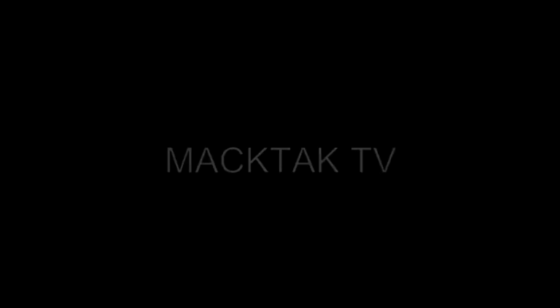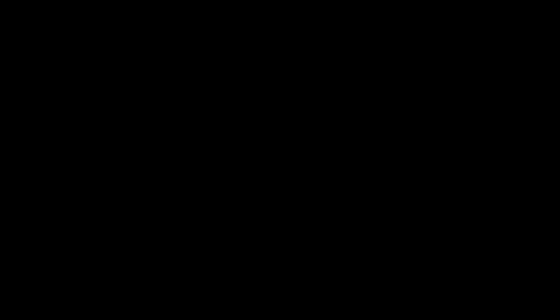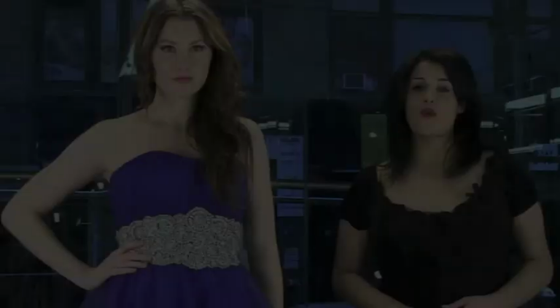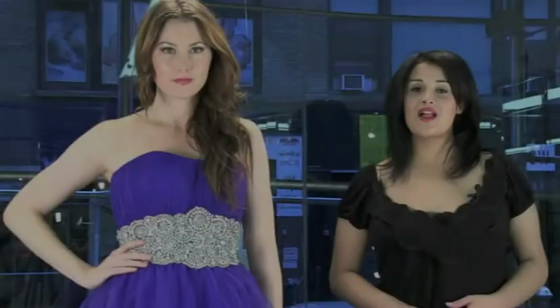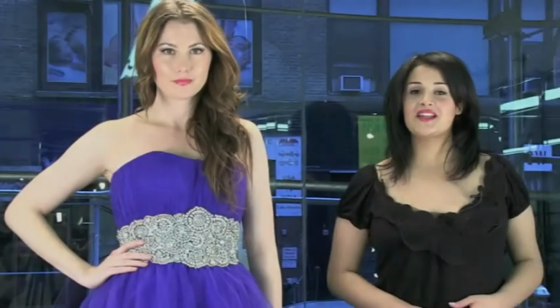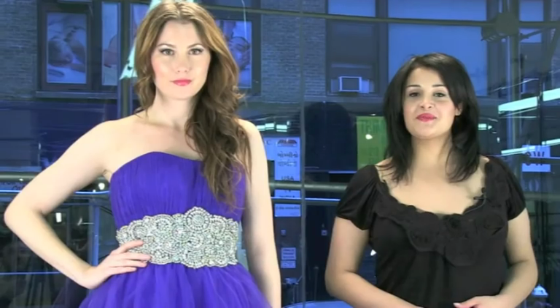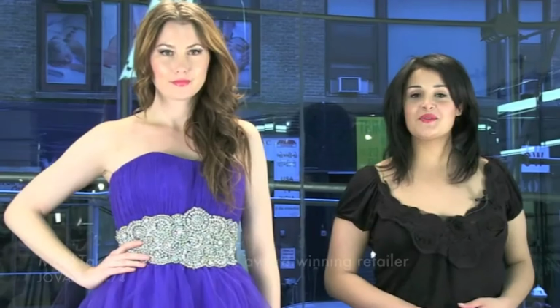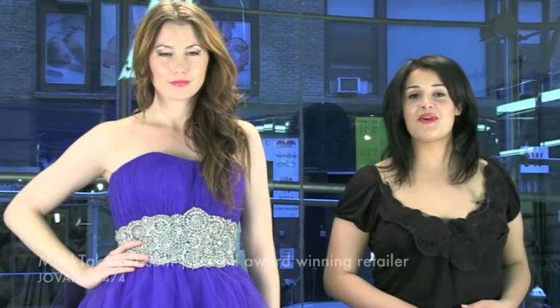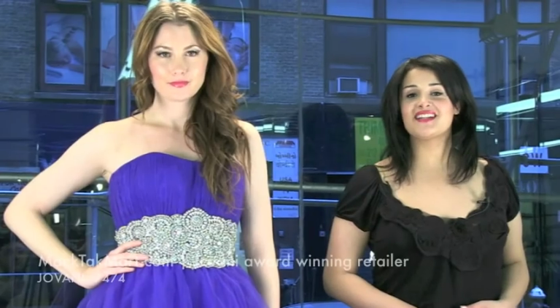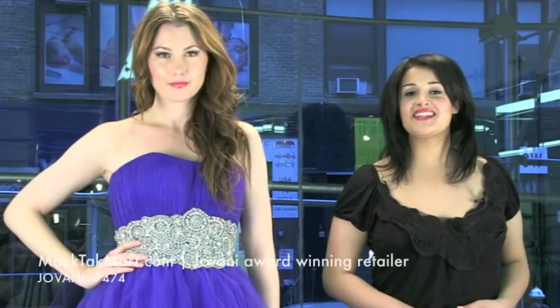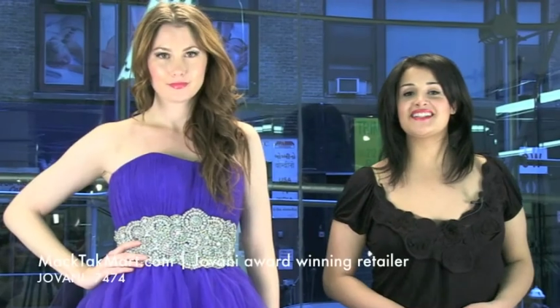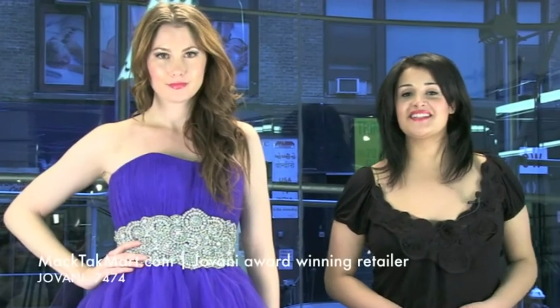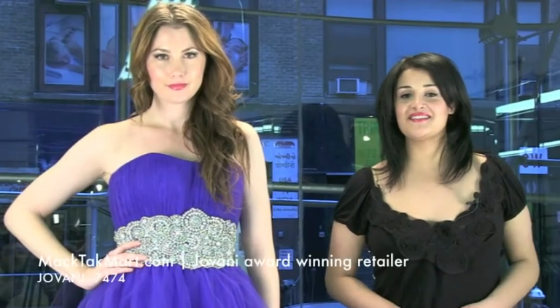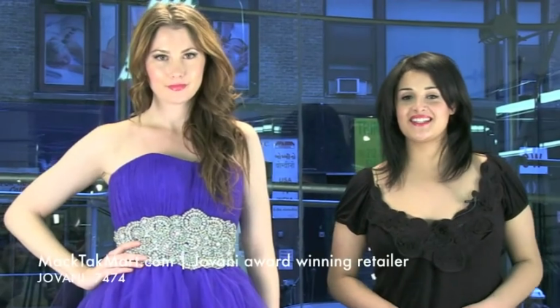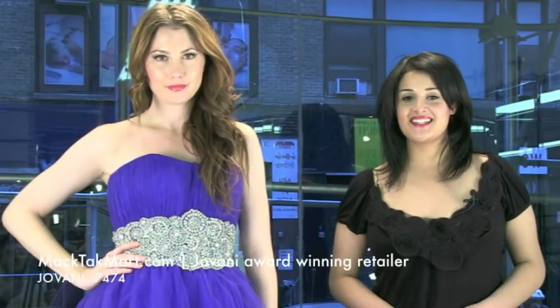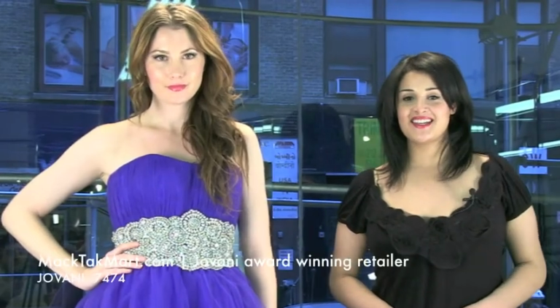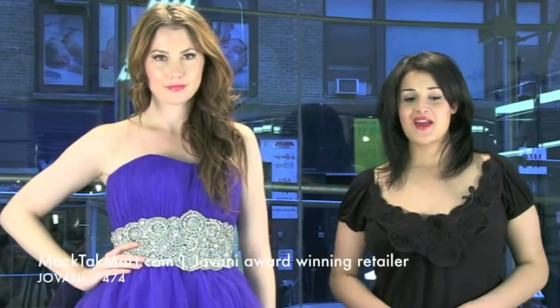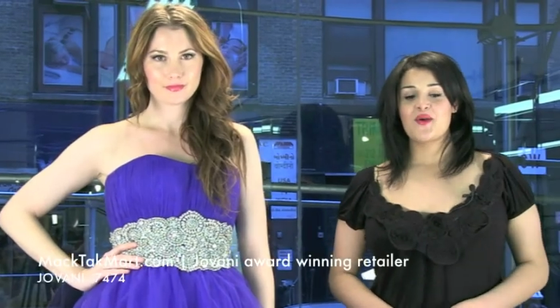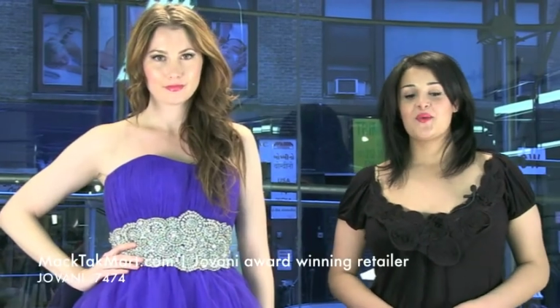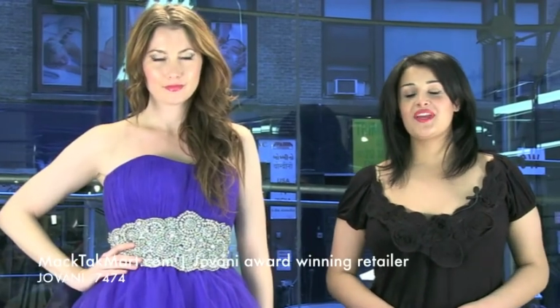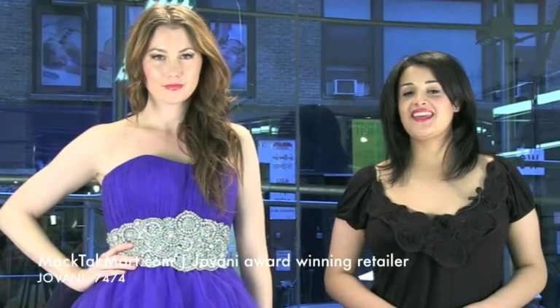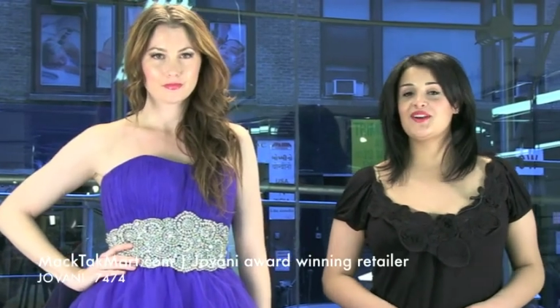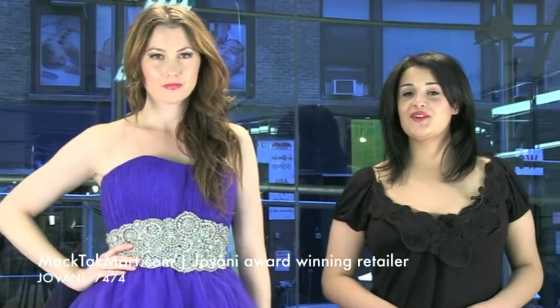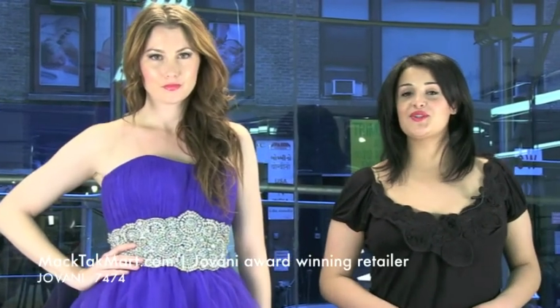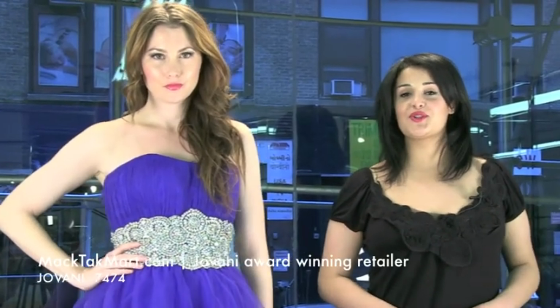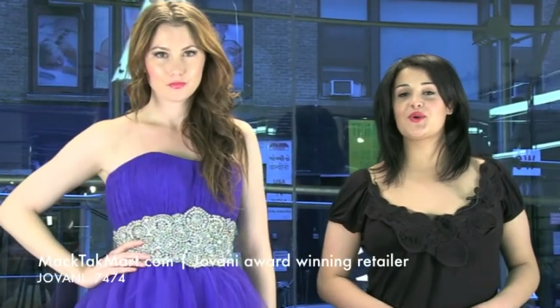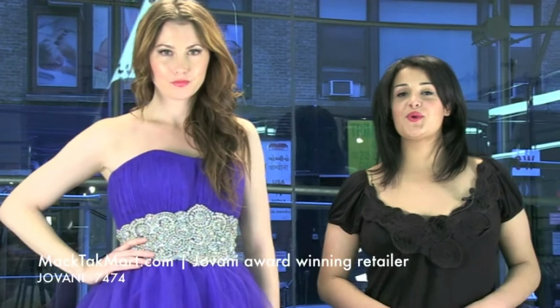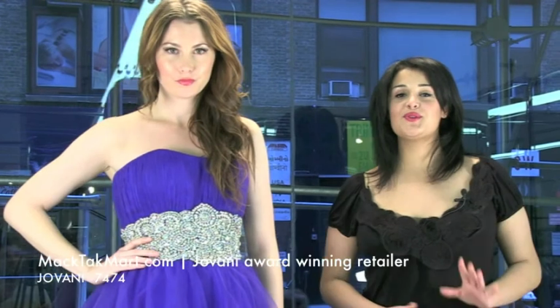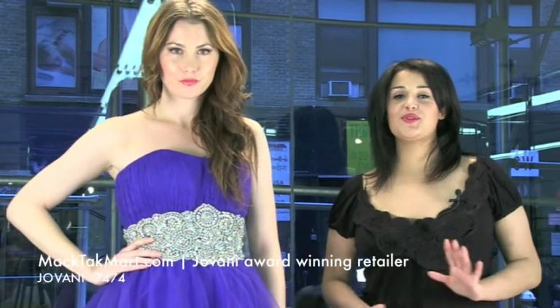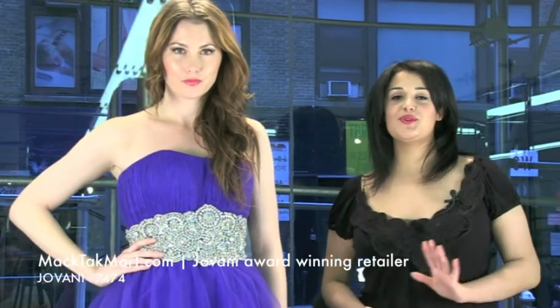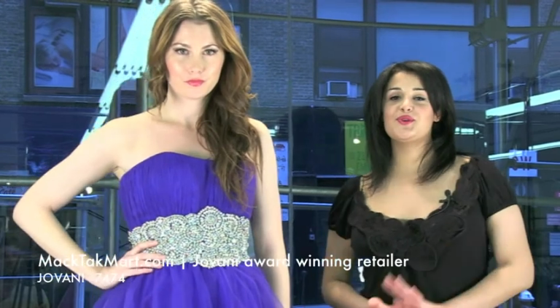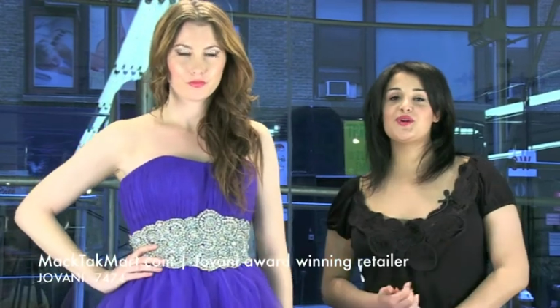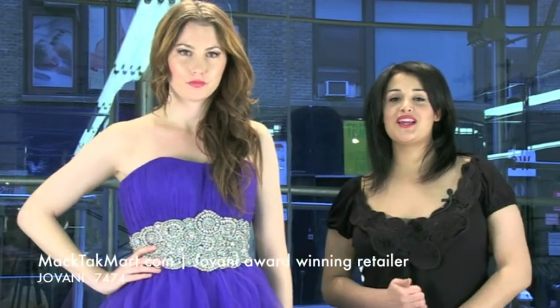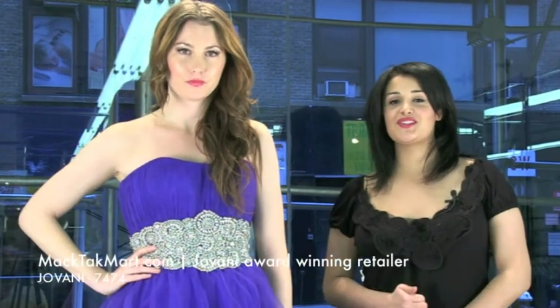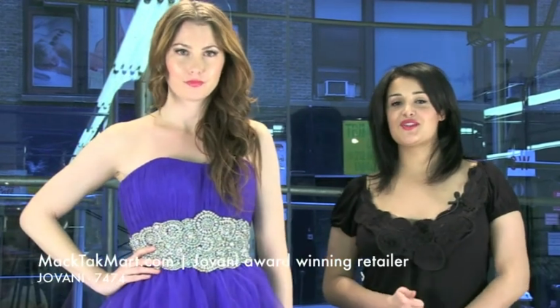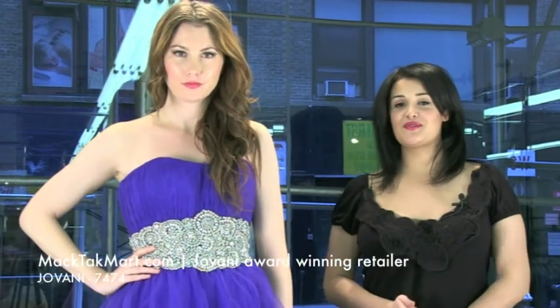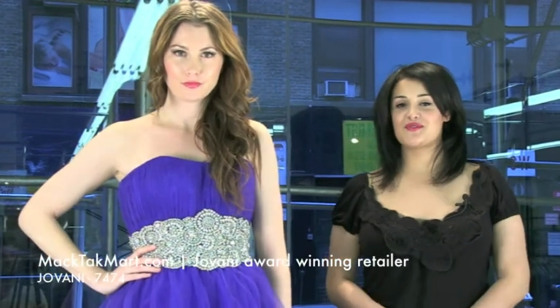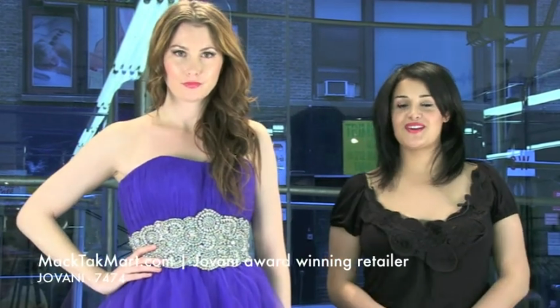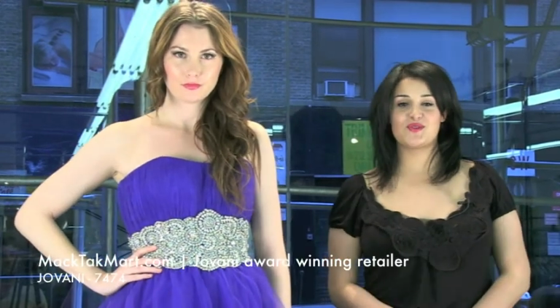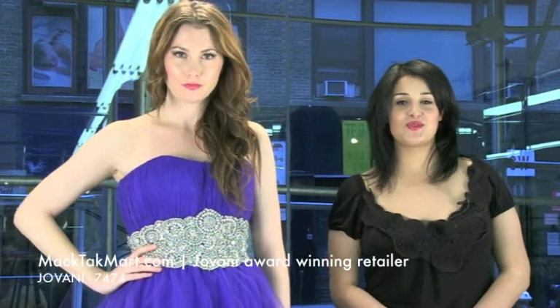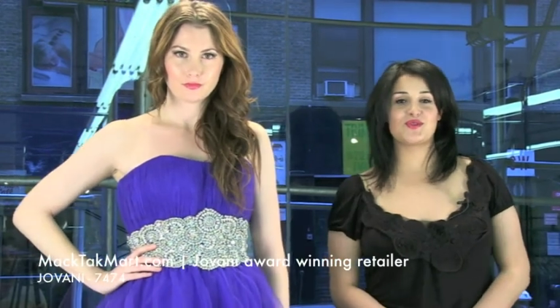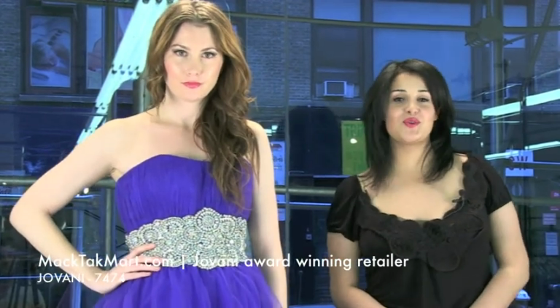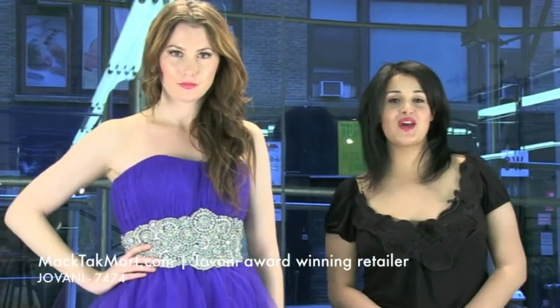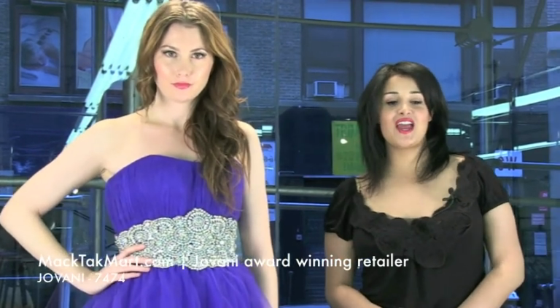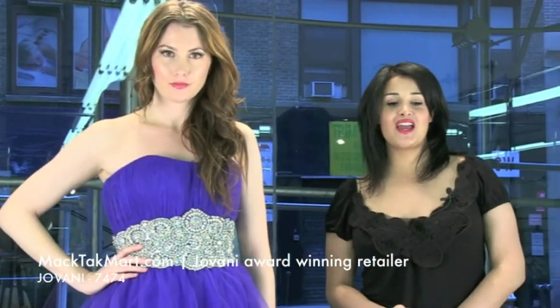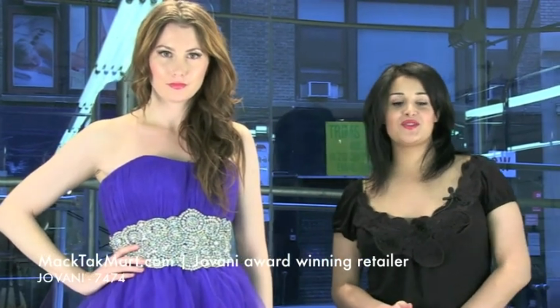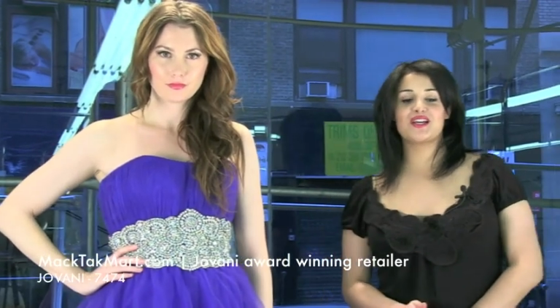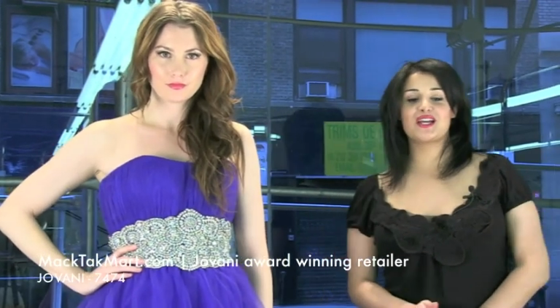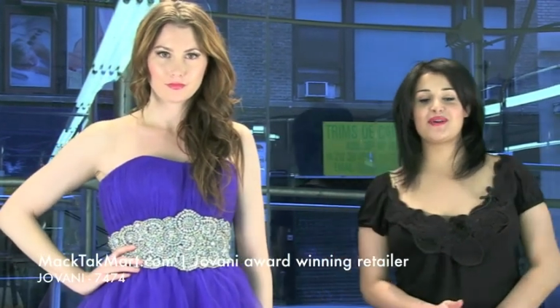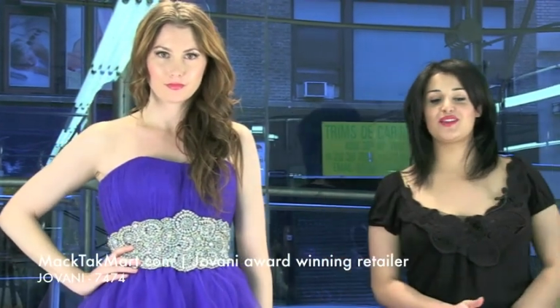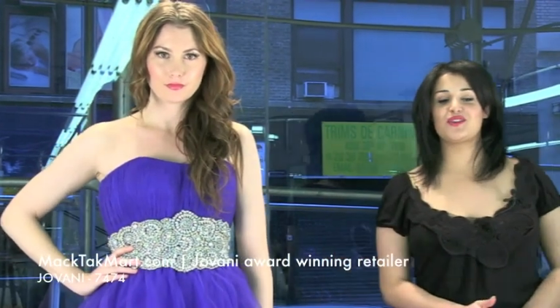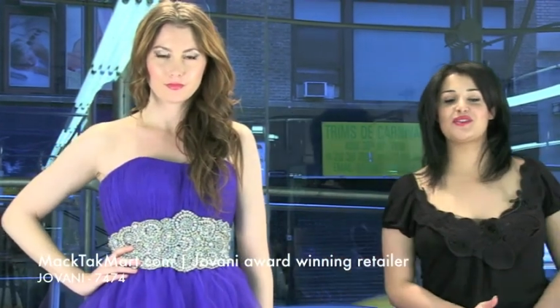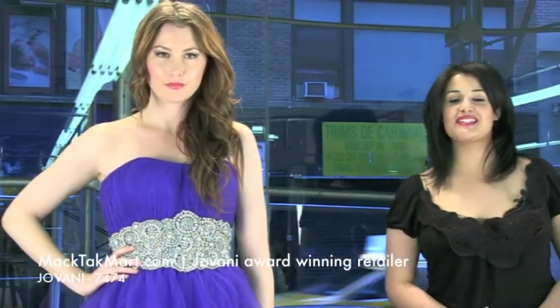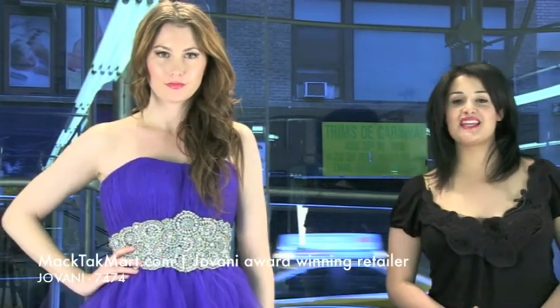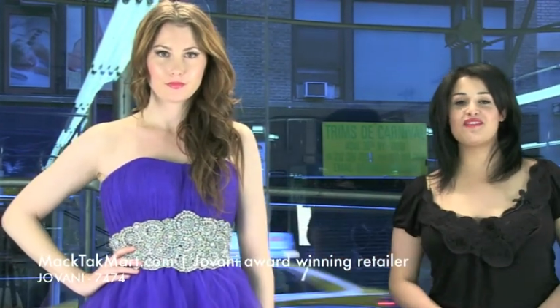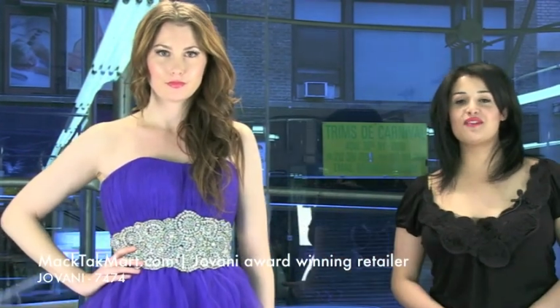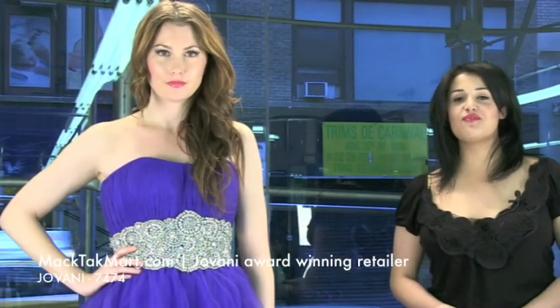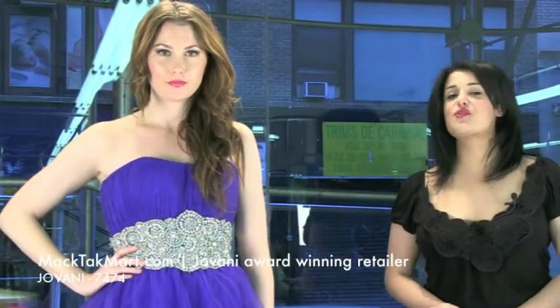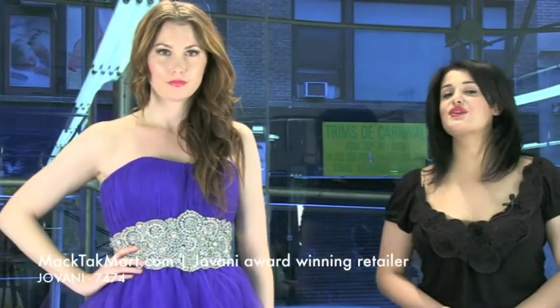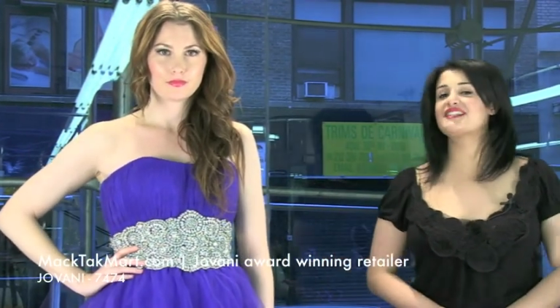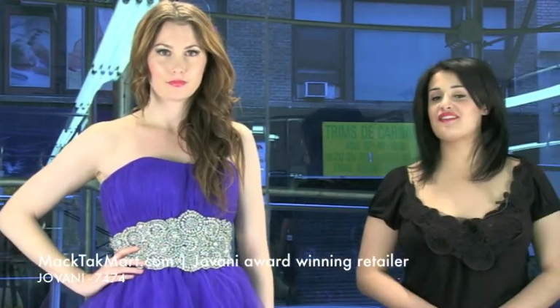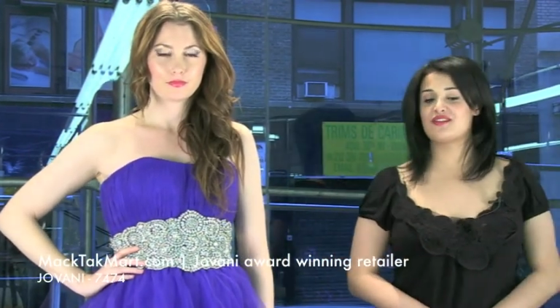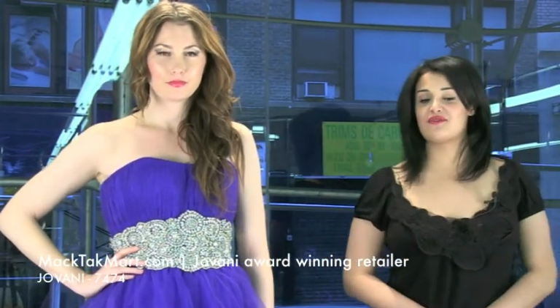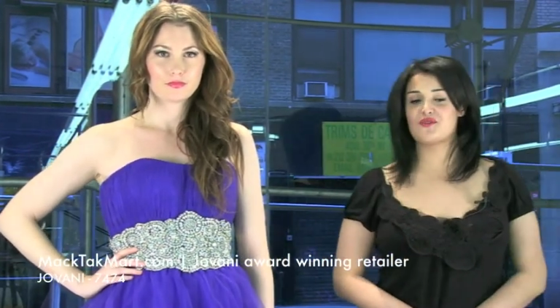Welcome to MagTag TV. We are here to show you the new collection of Giovanni Couture and to talk about the 7474.